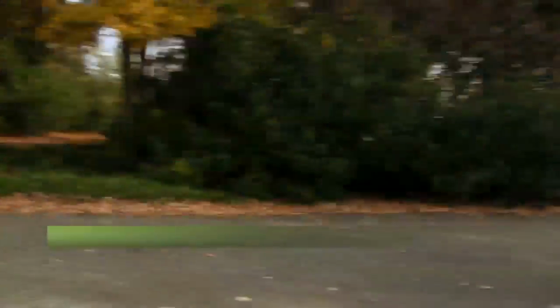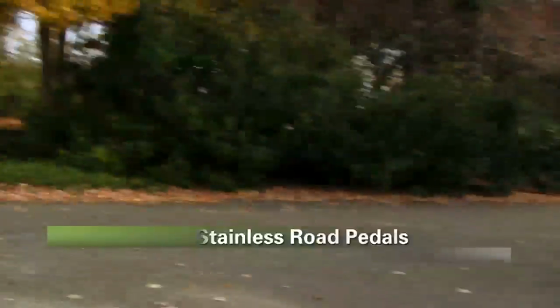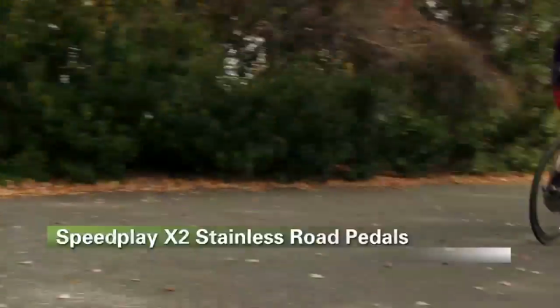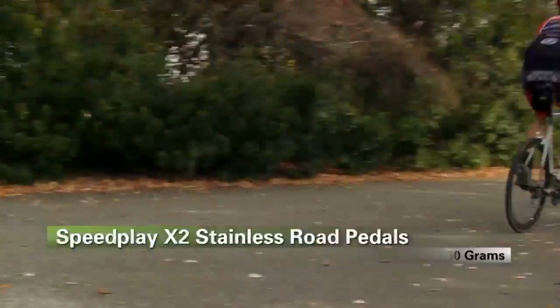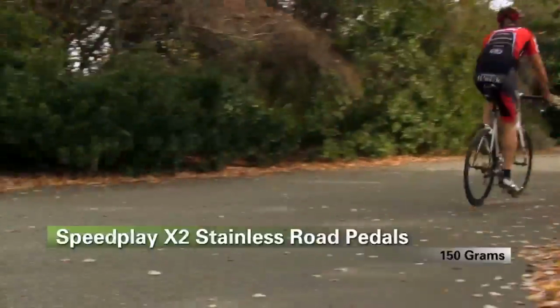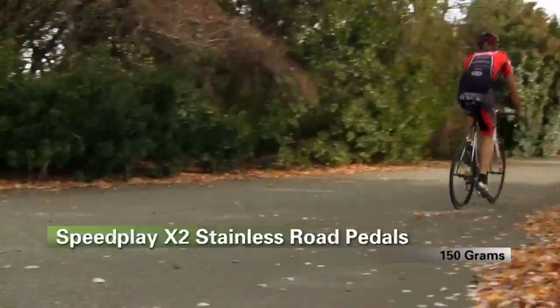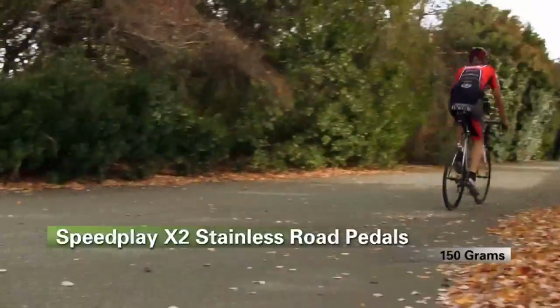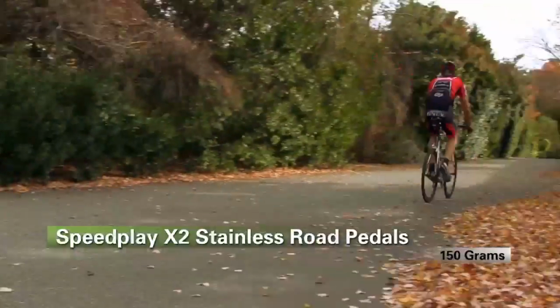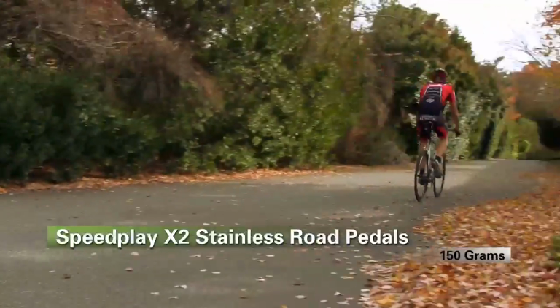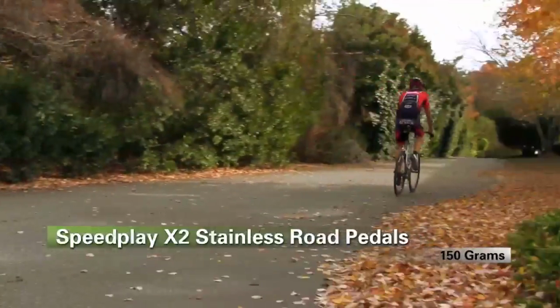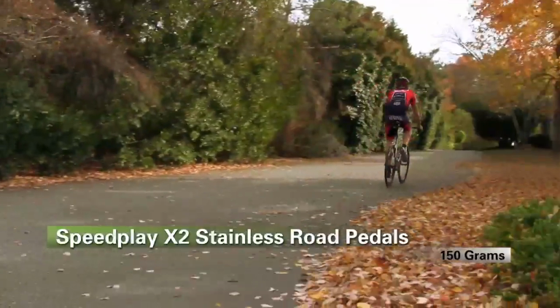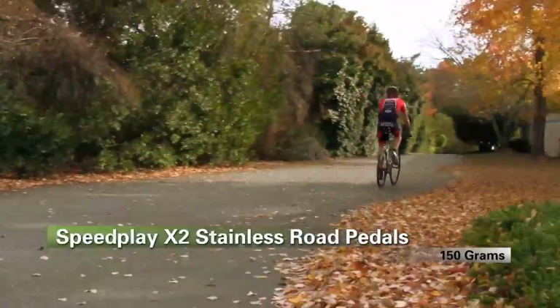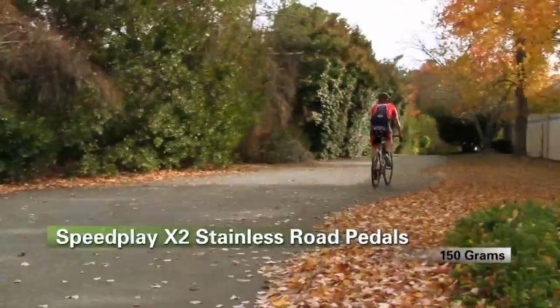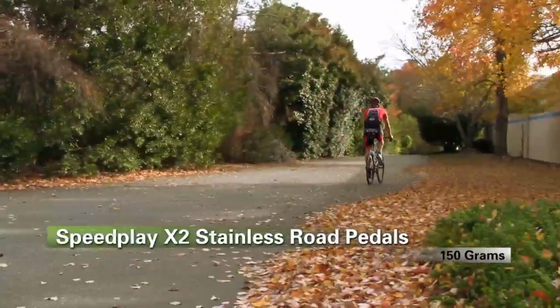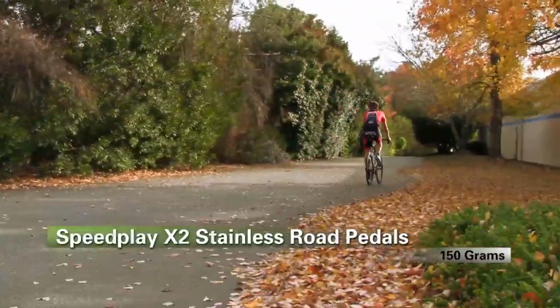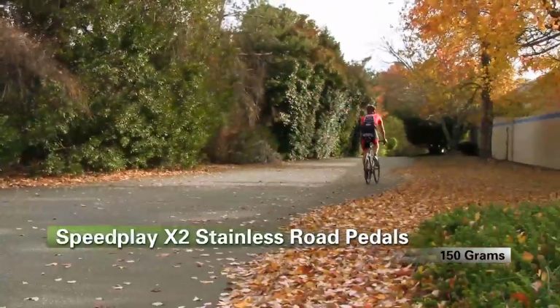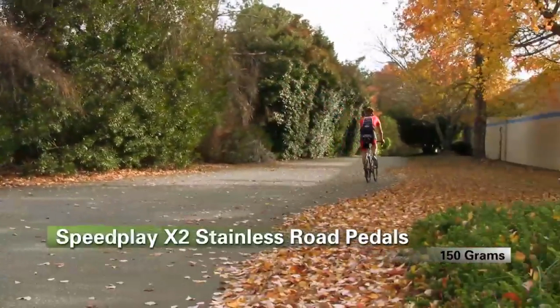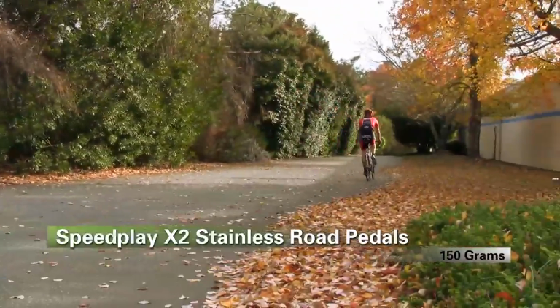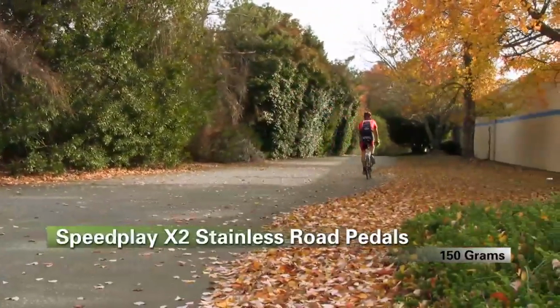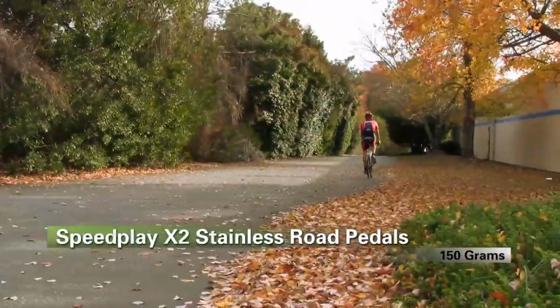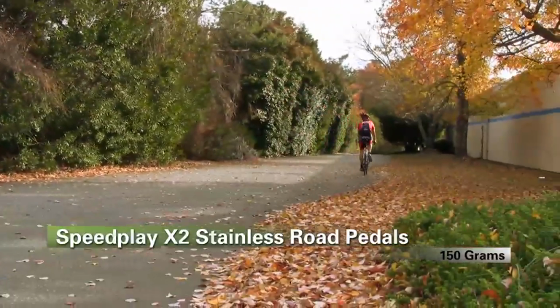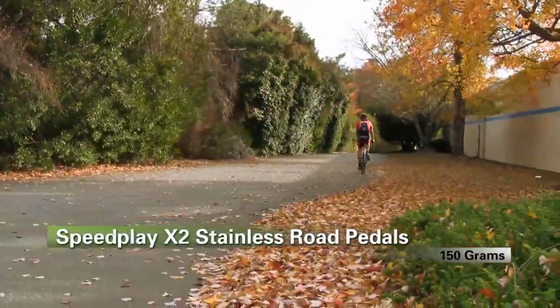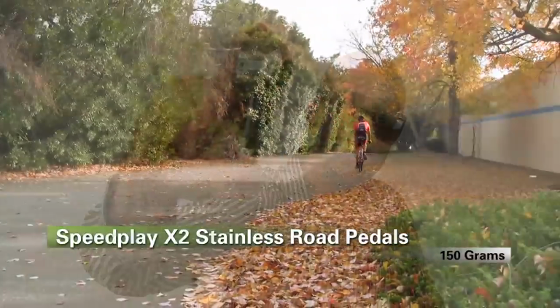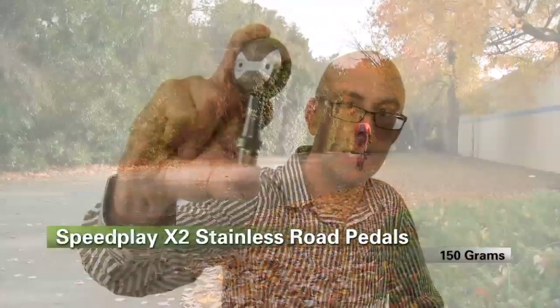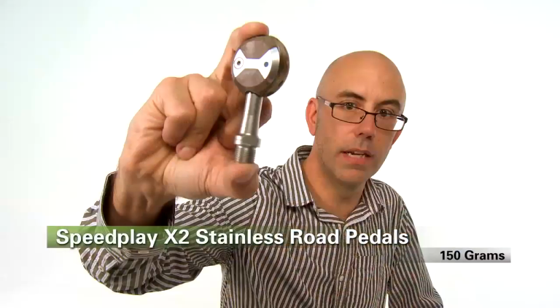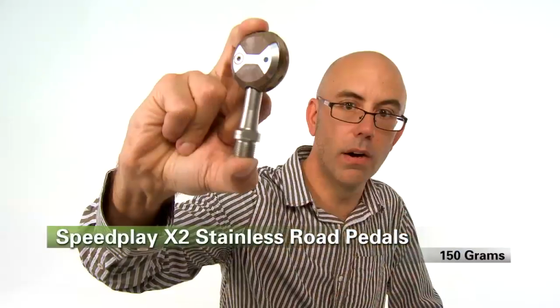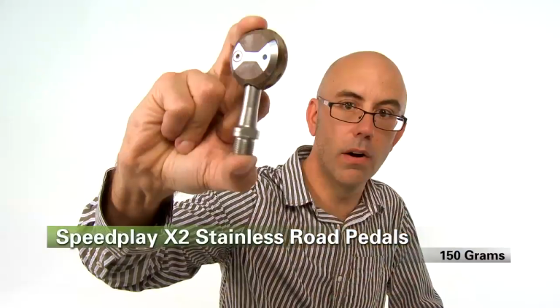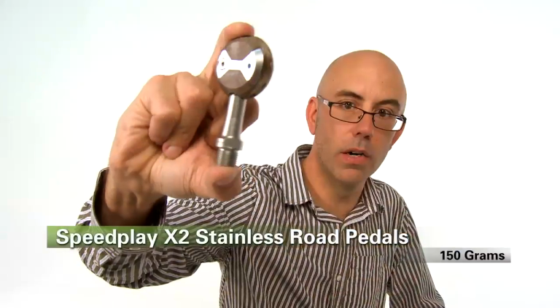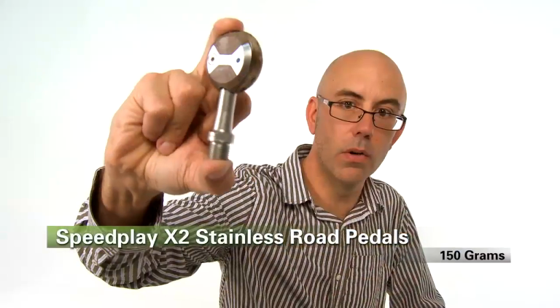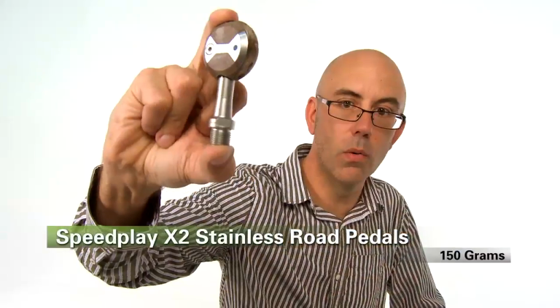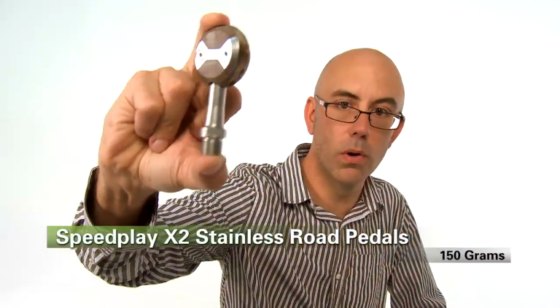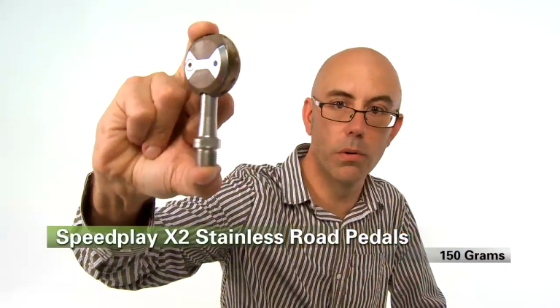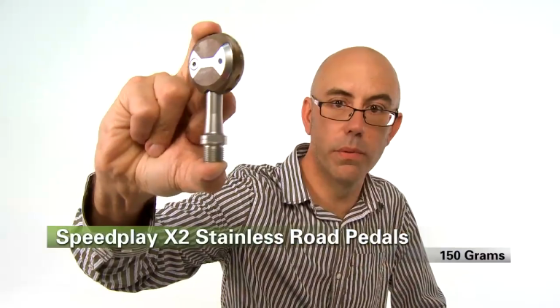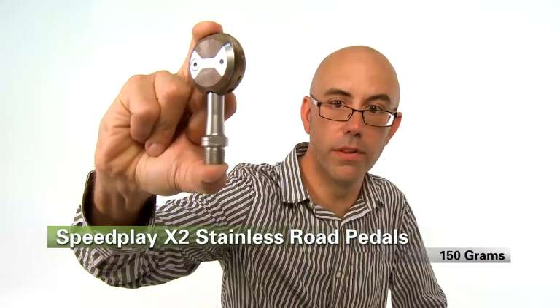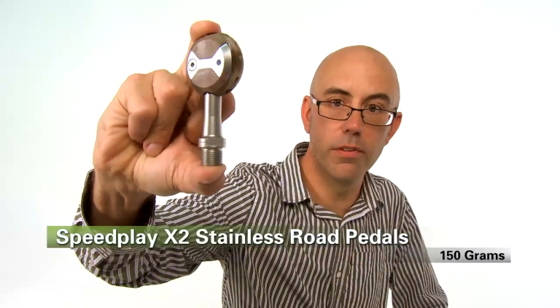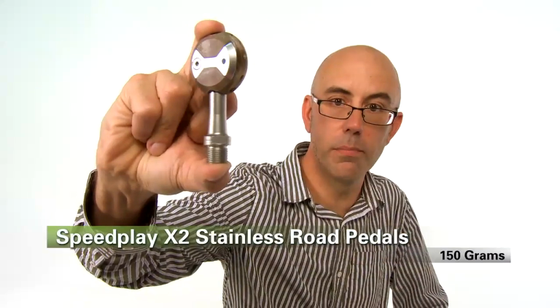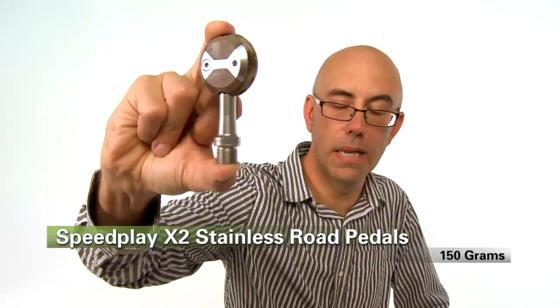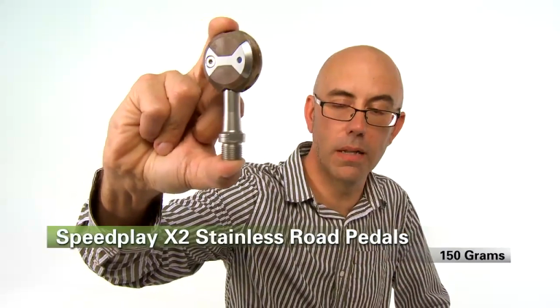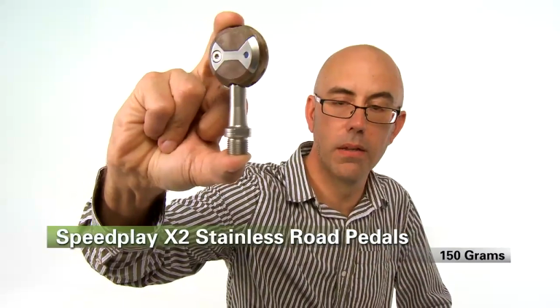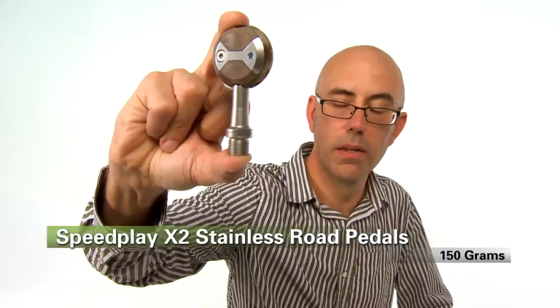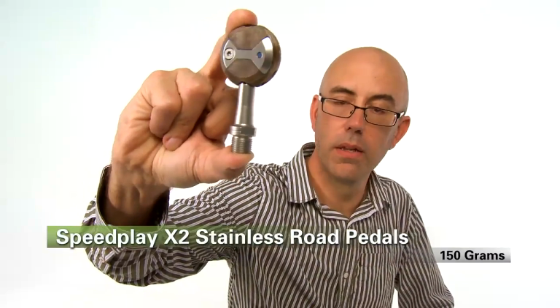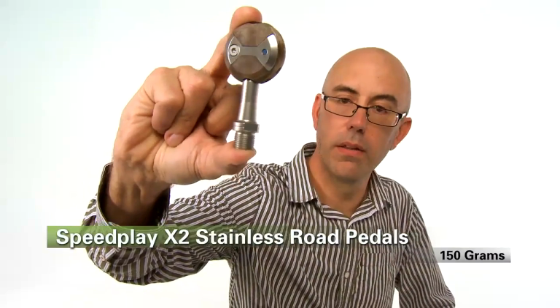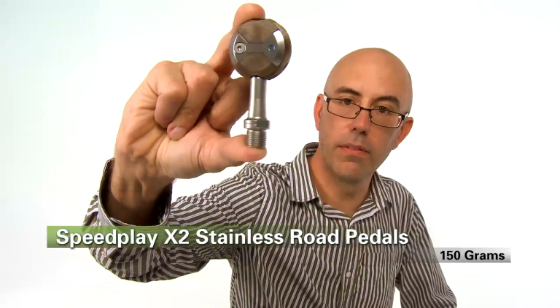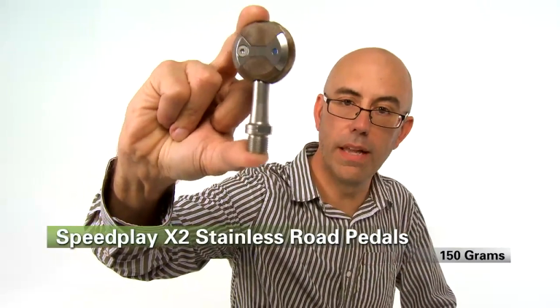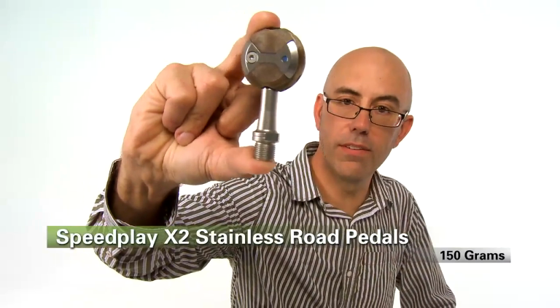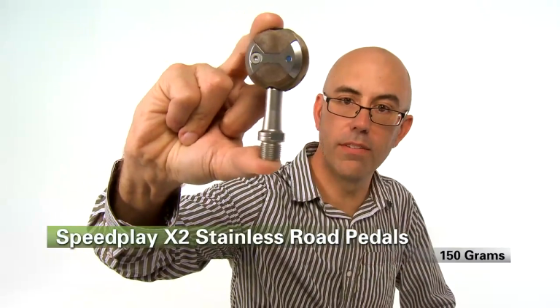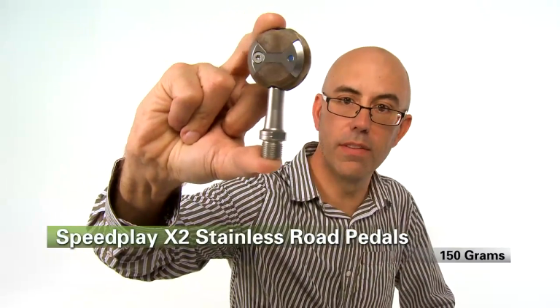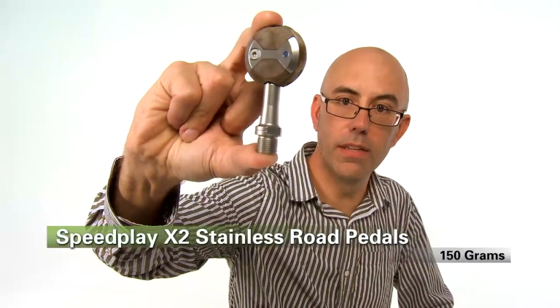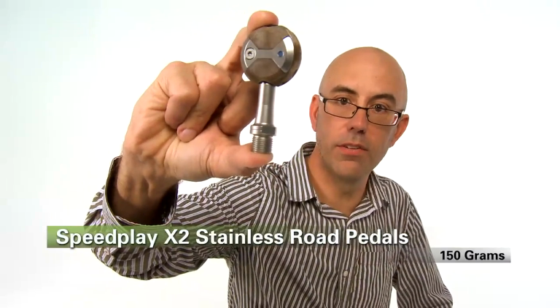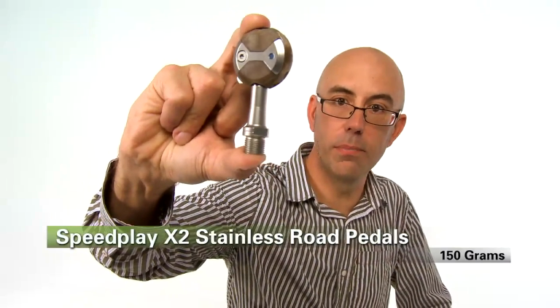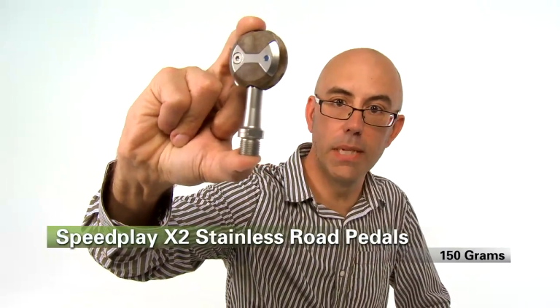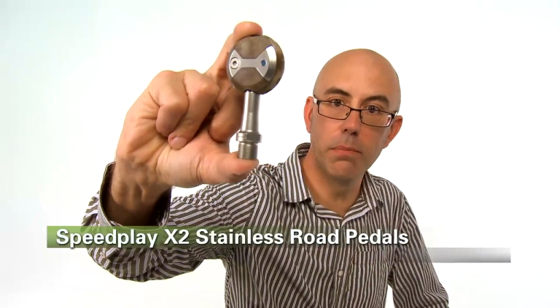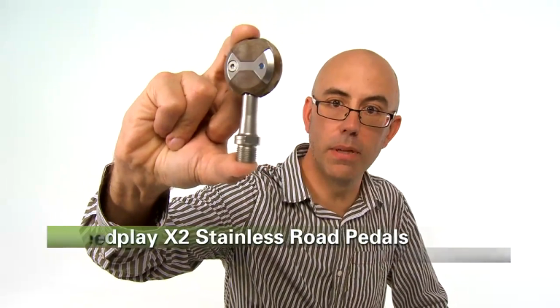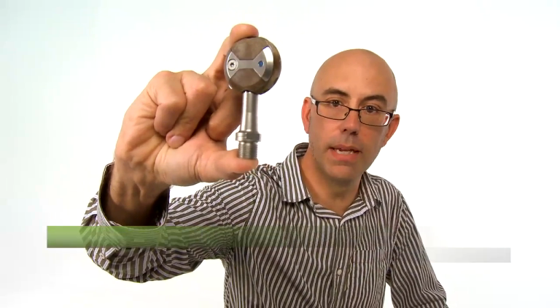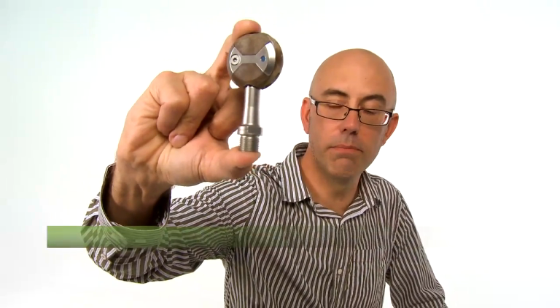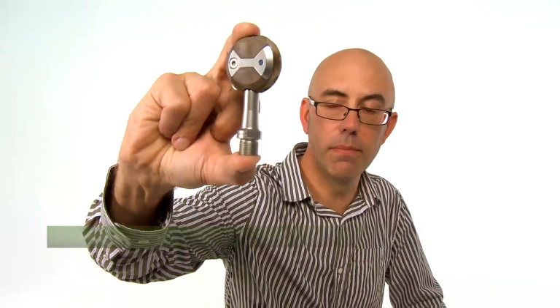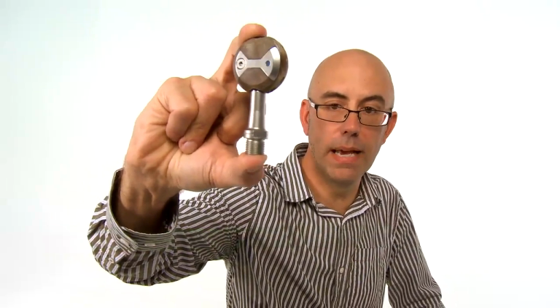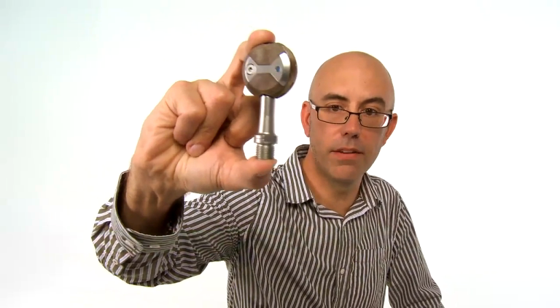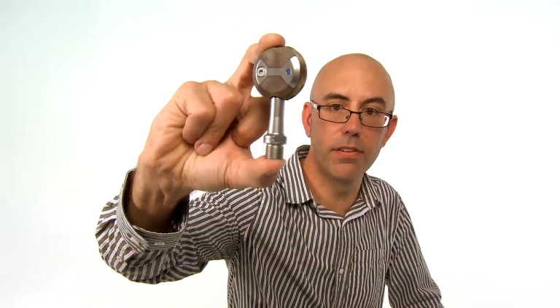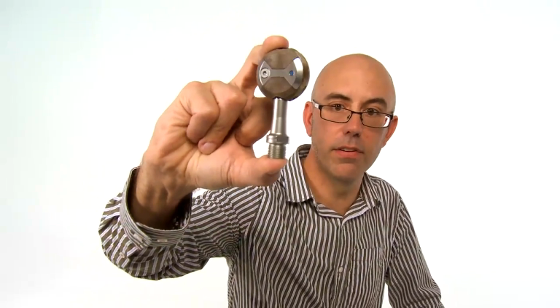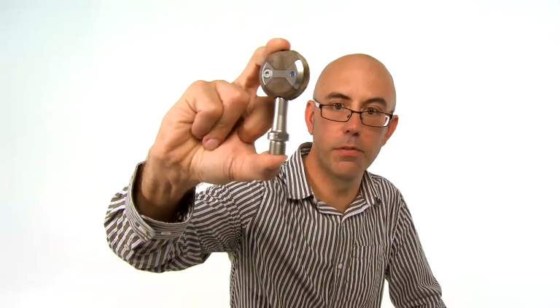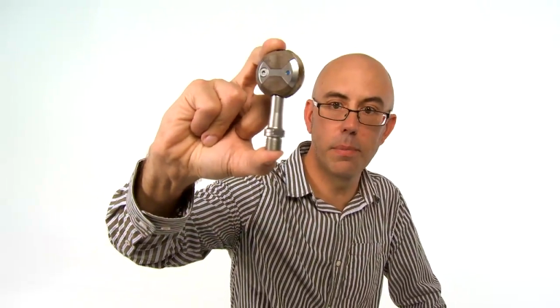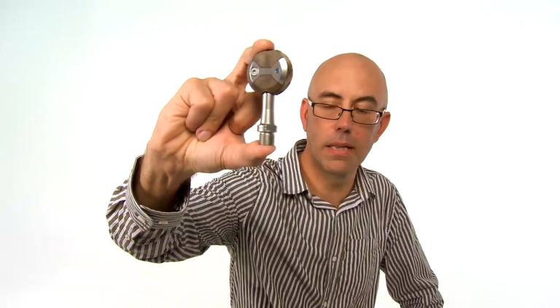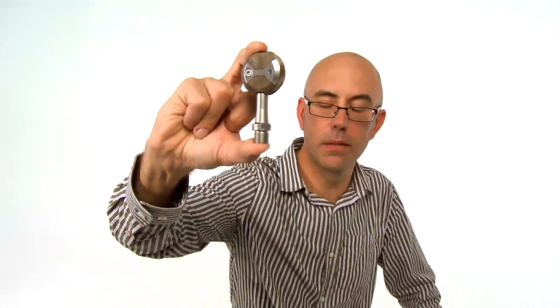You're much less likely to have a pedal strike taking a hard corner with this pedal. That's the Speedplay X-Series pedal.